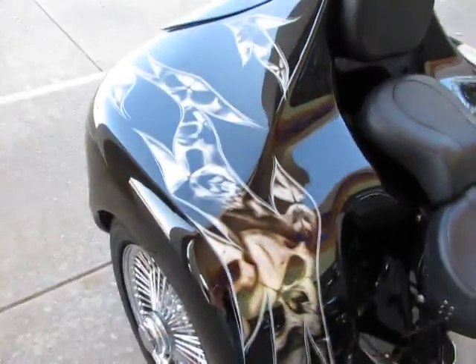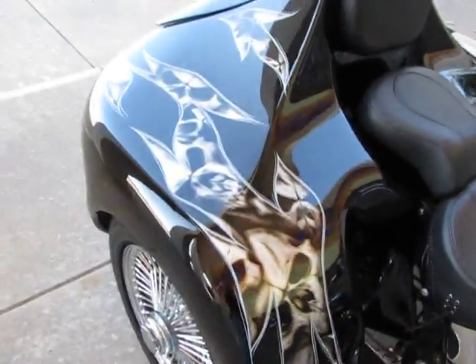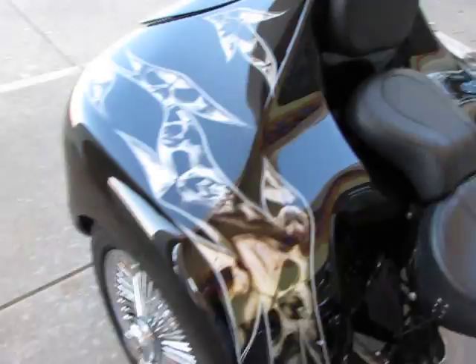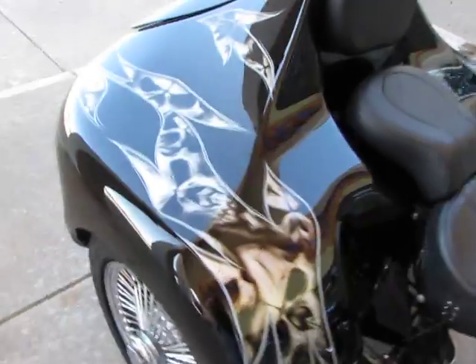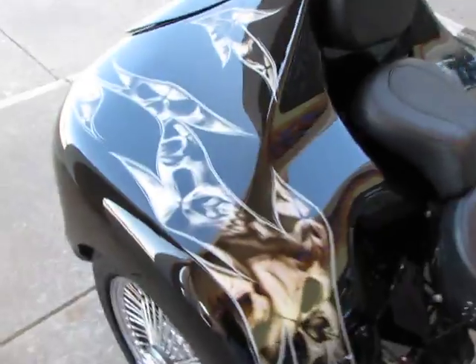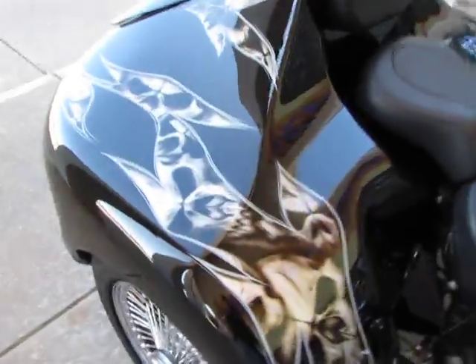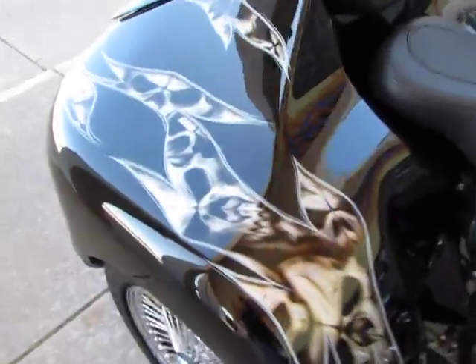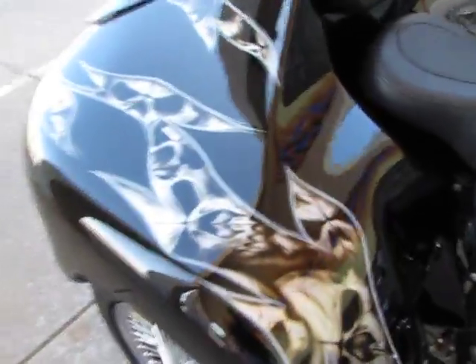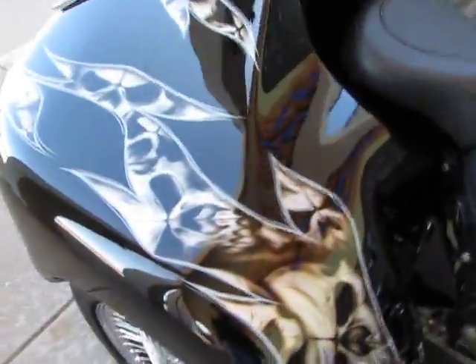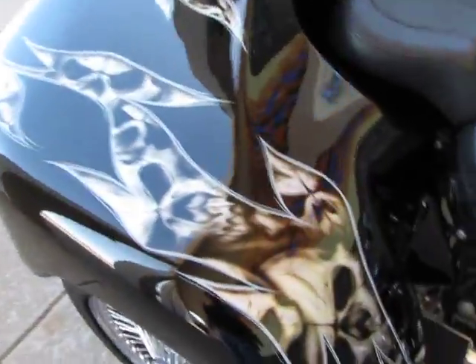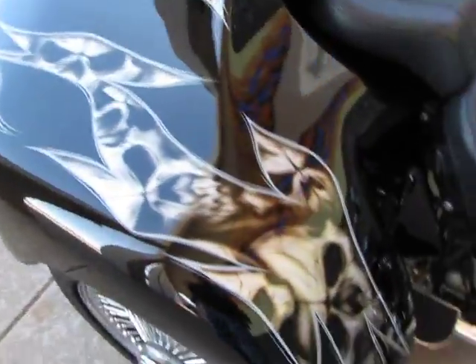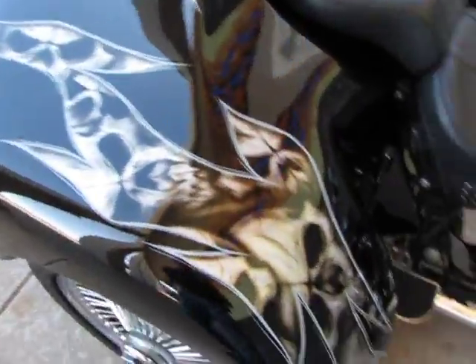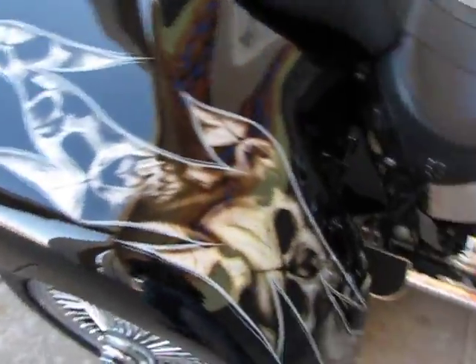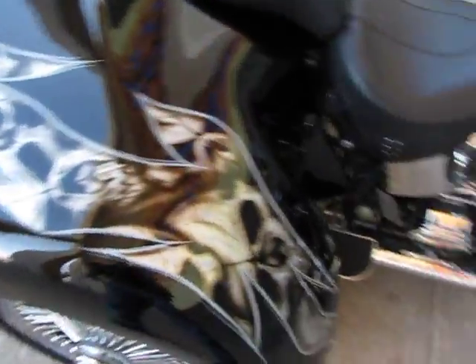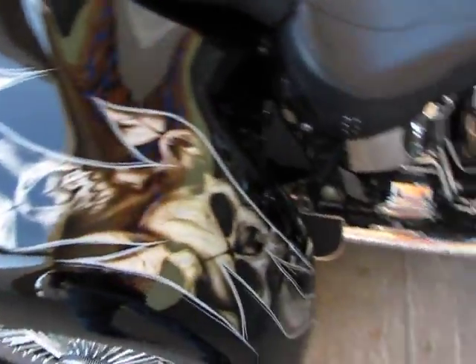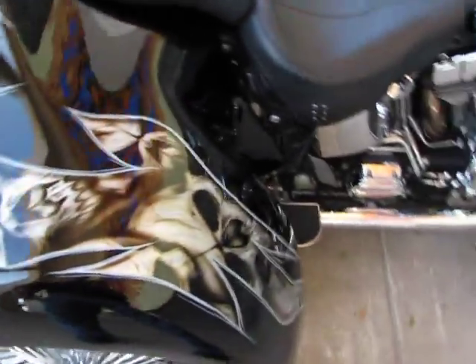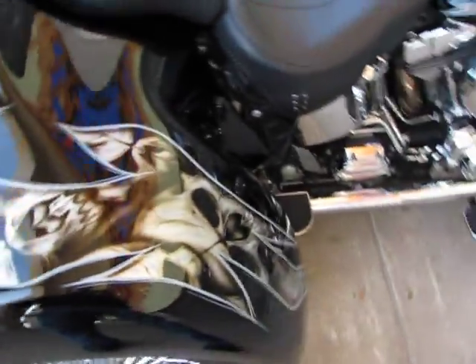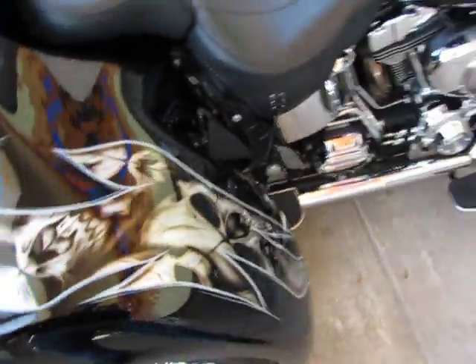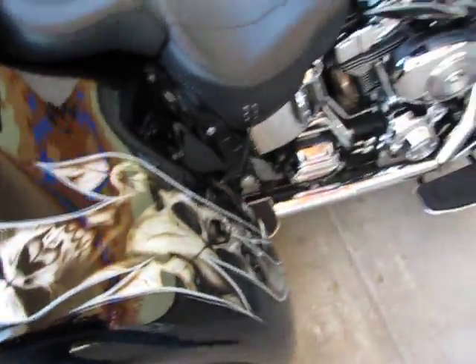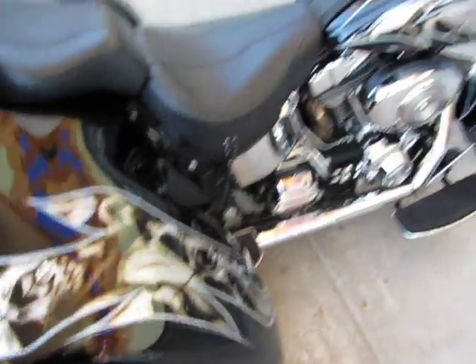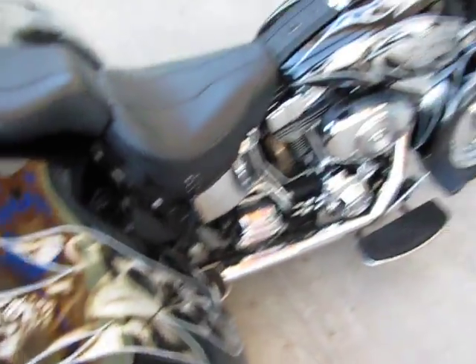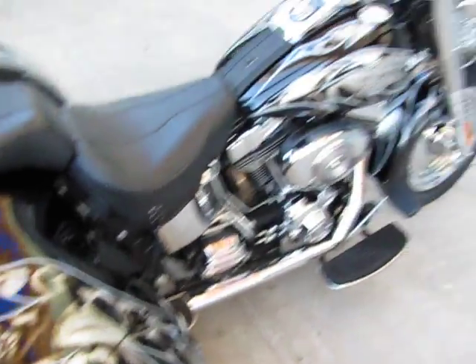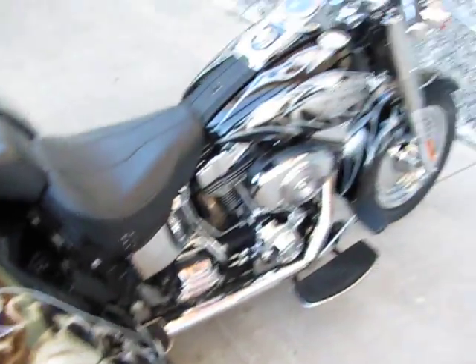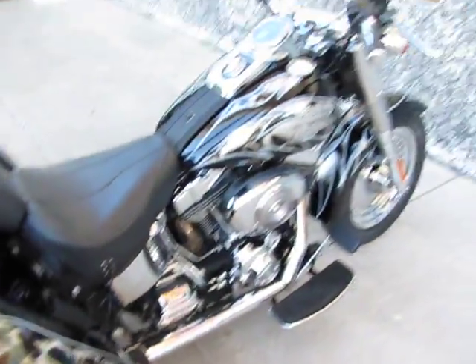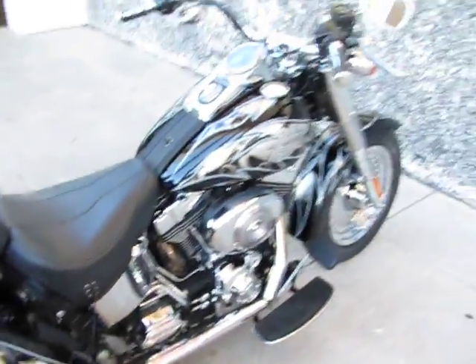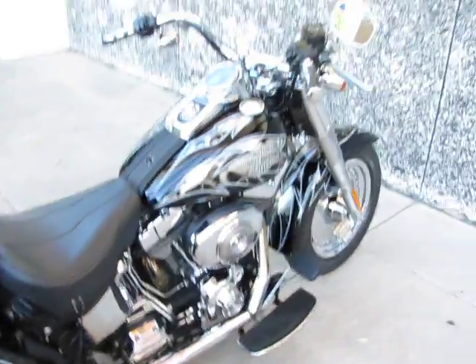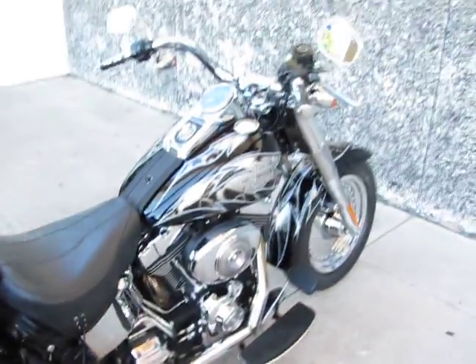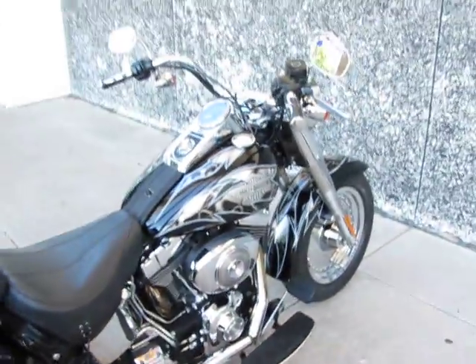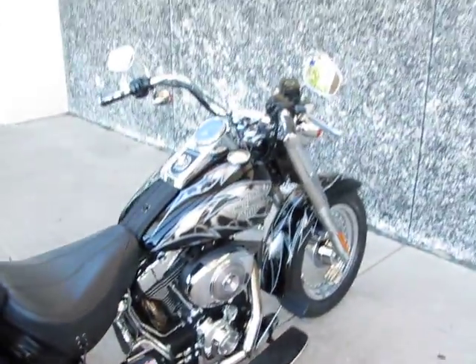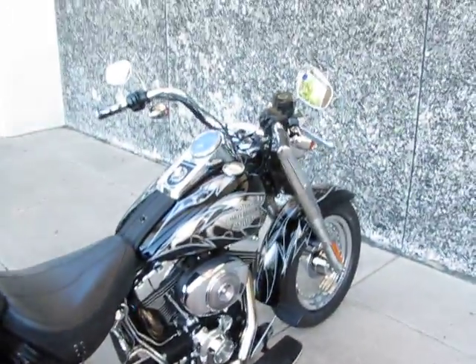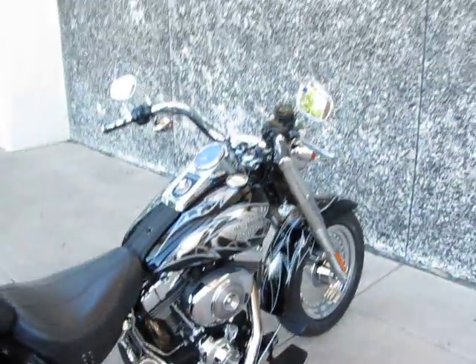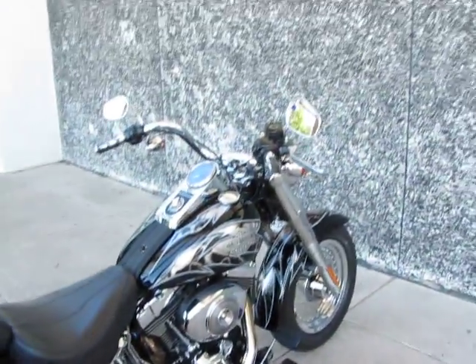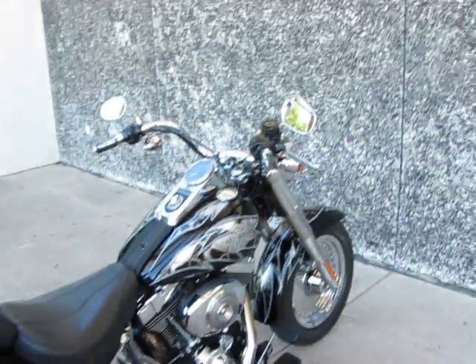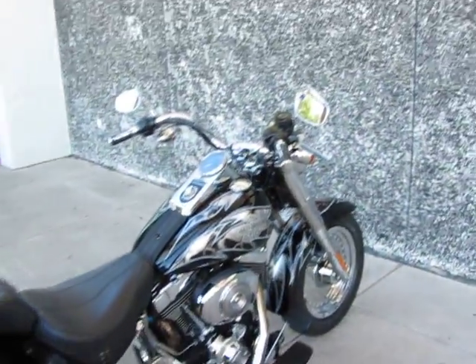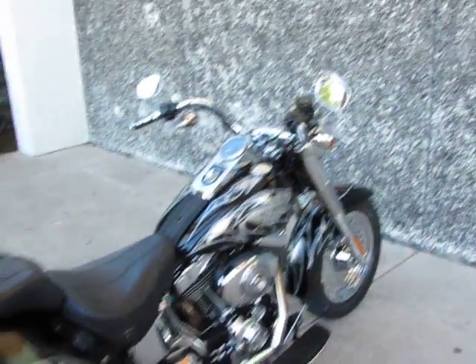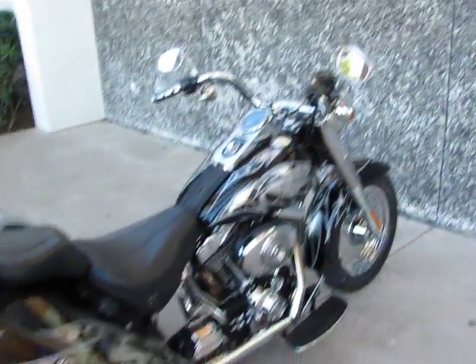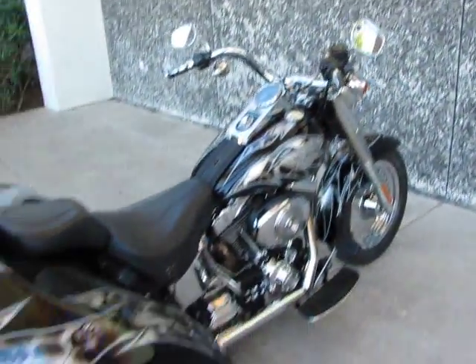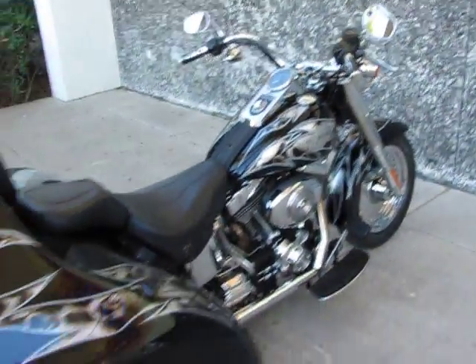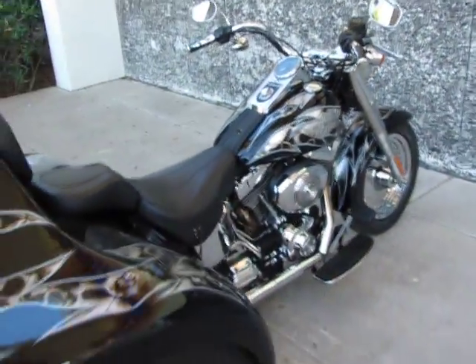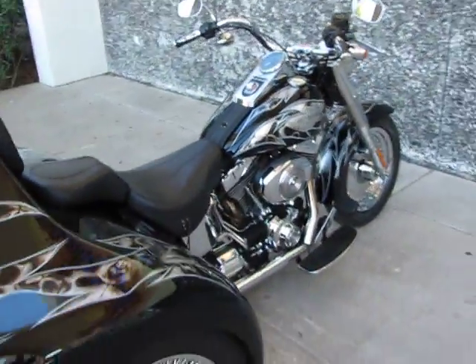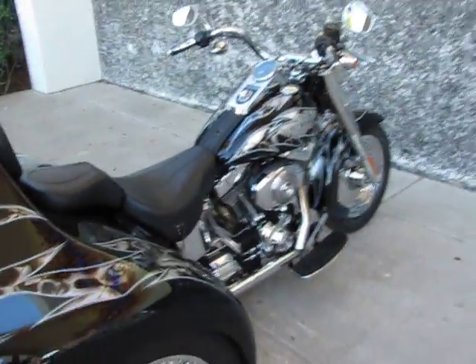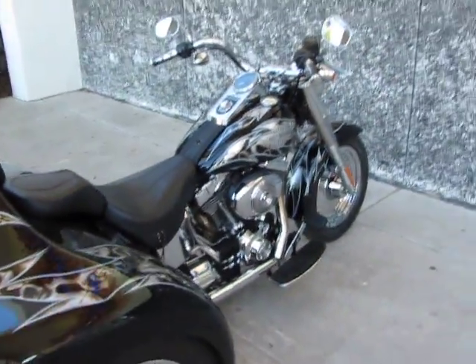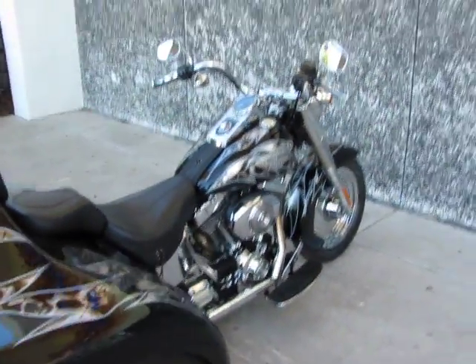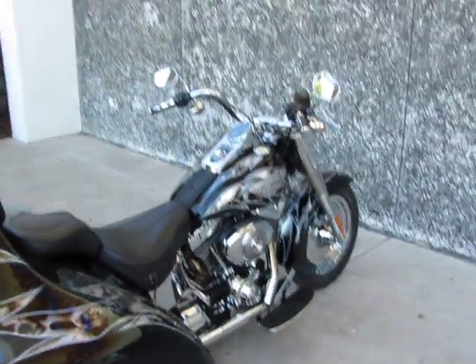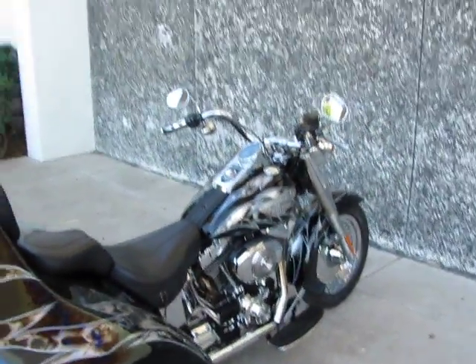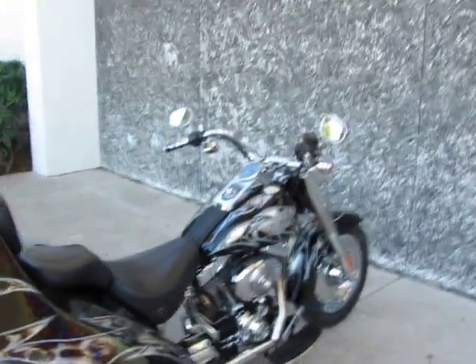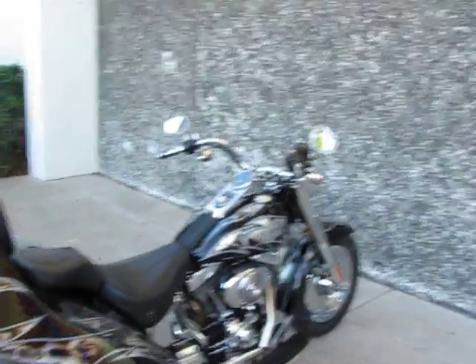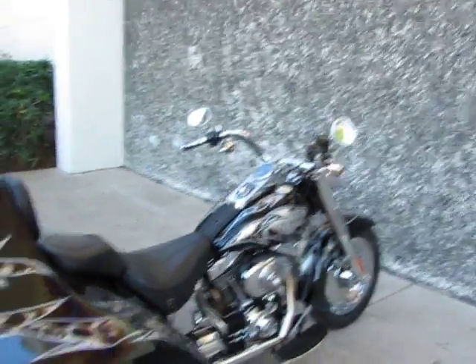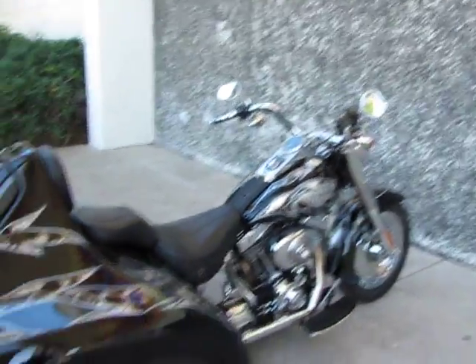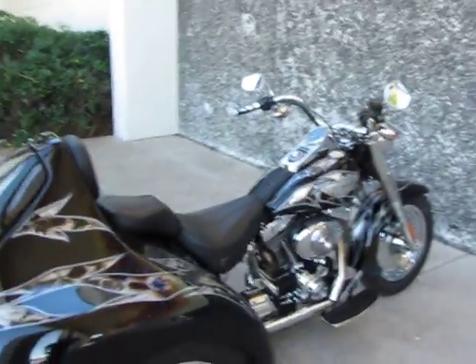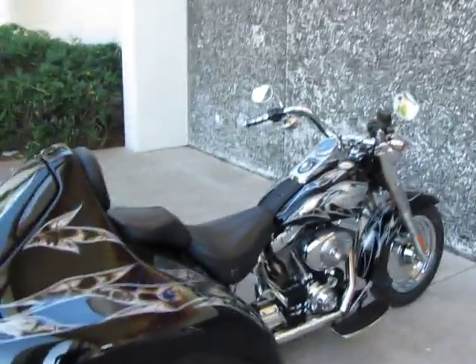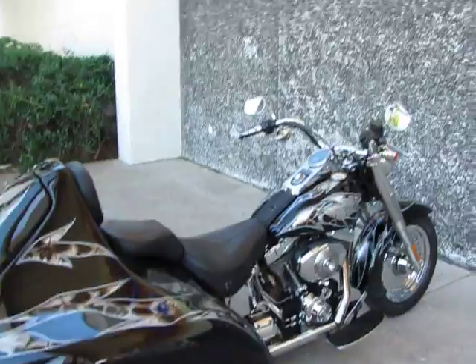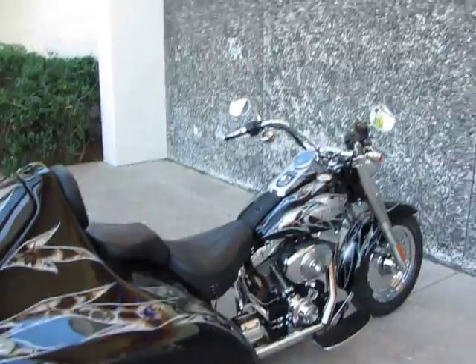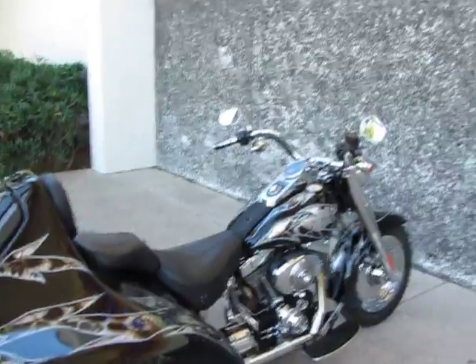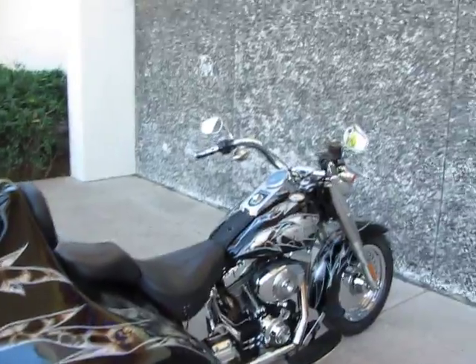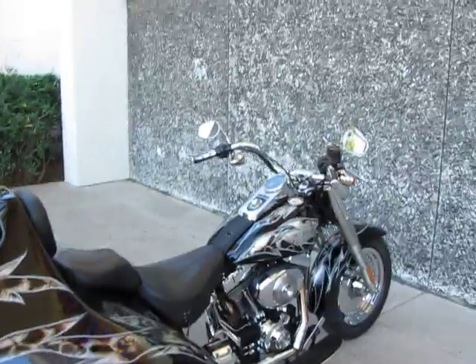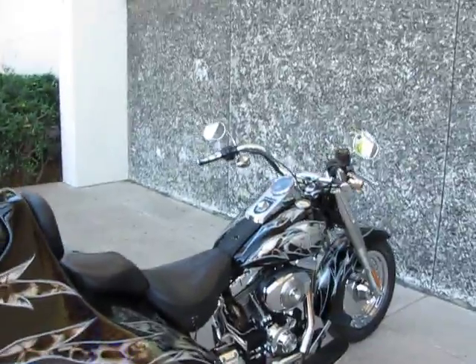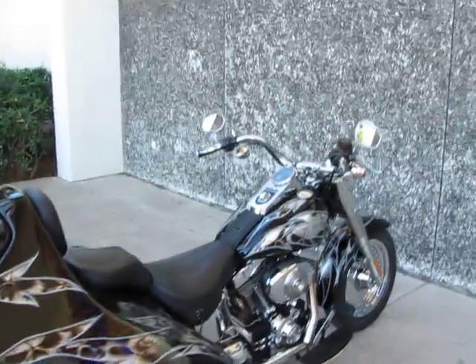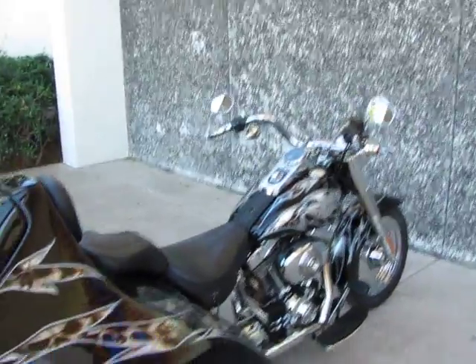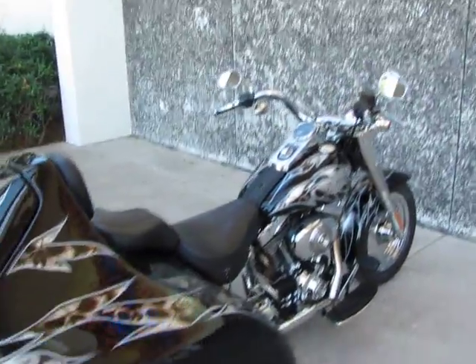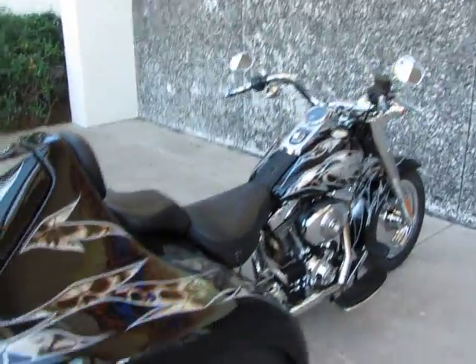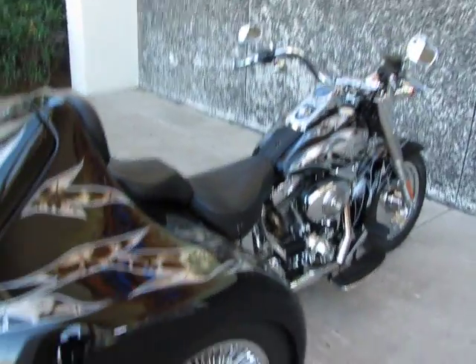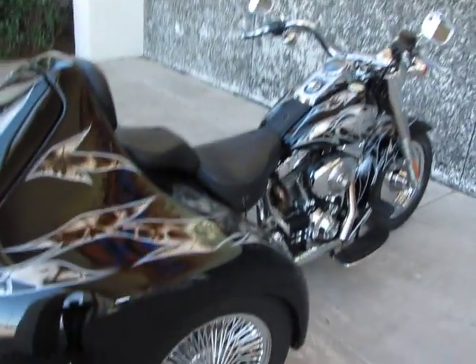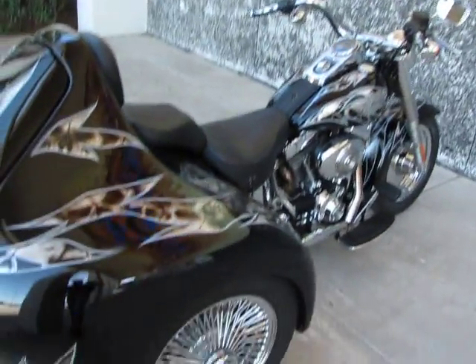There's not a scratch or mark anywhere on the paint, on the fender, the conversion, or the gas tank.